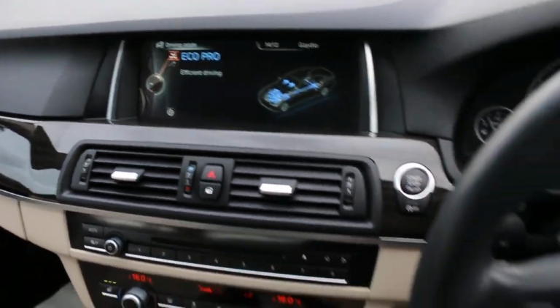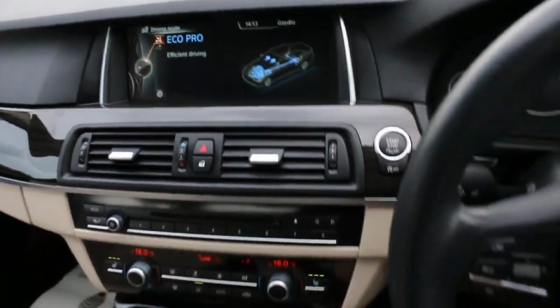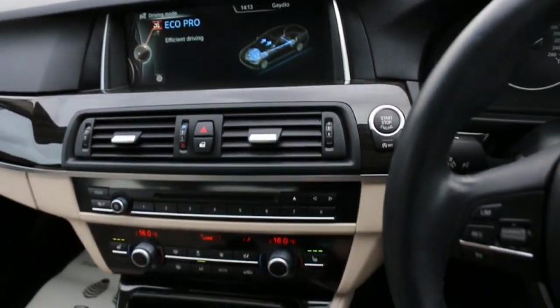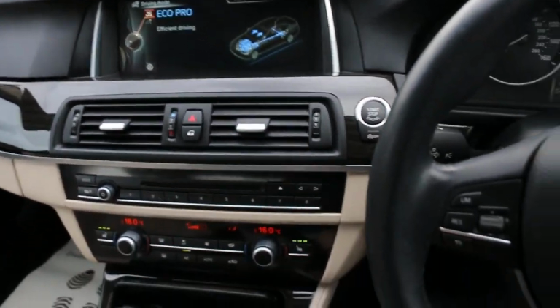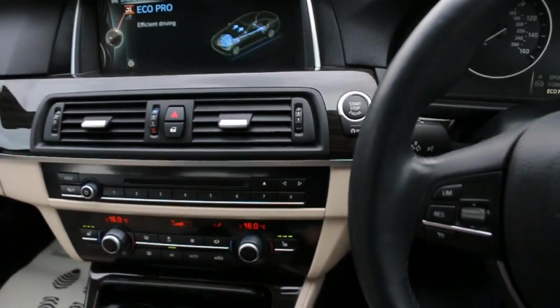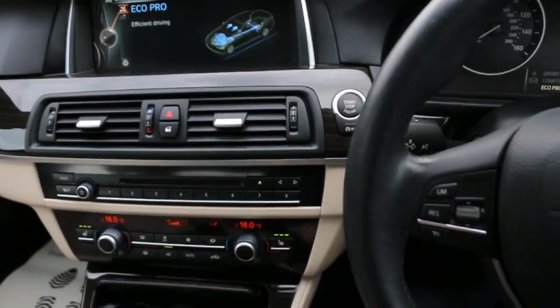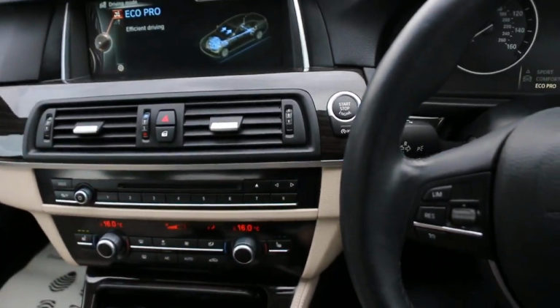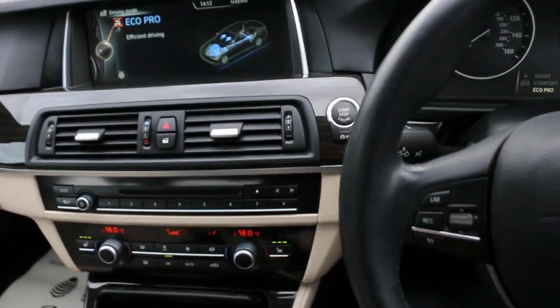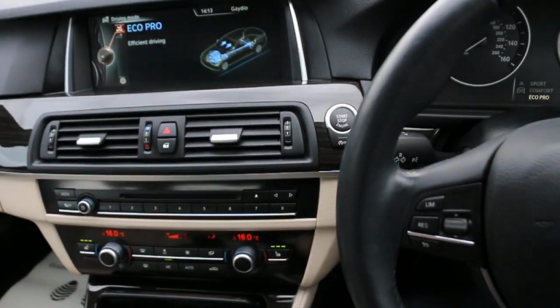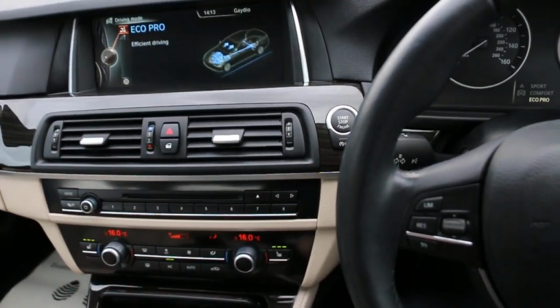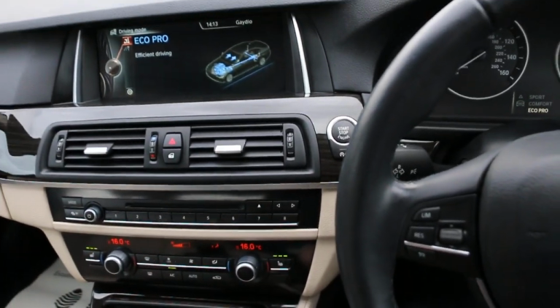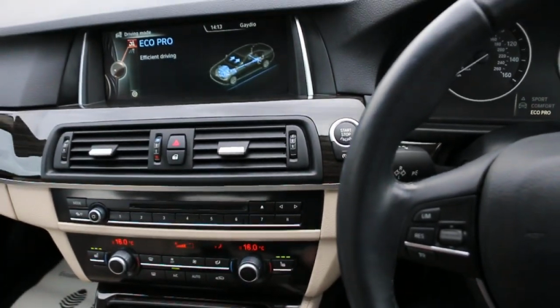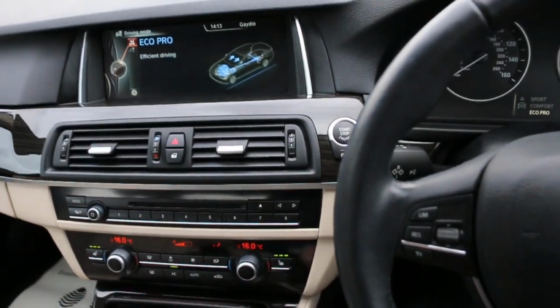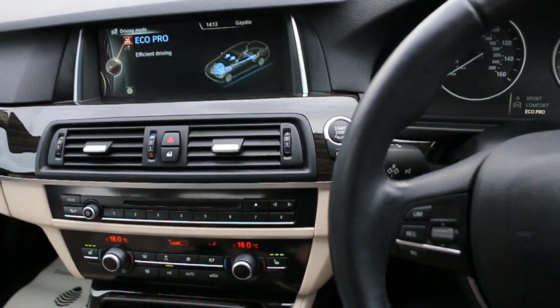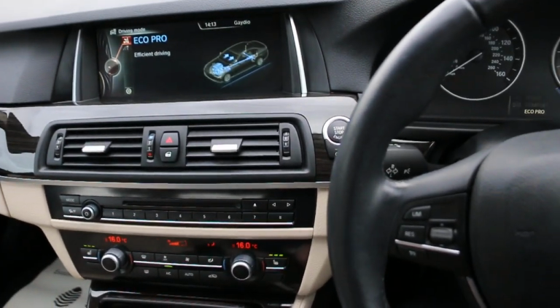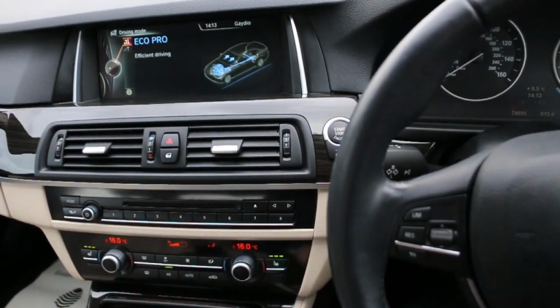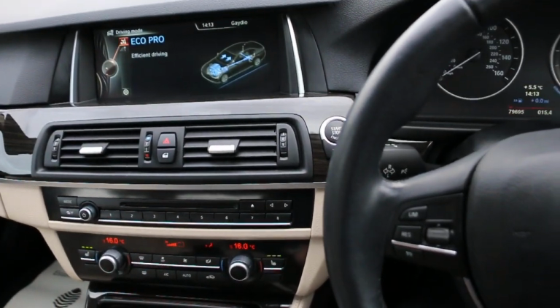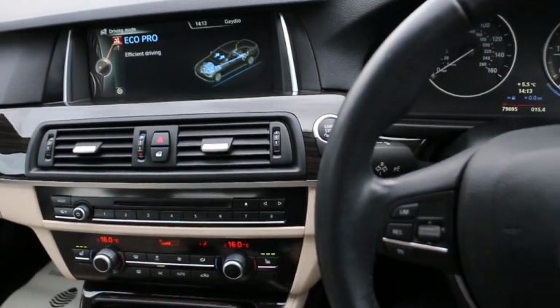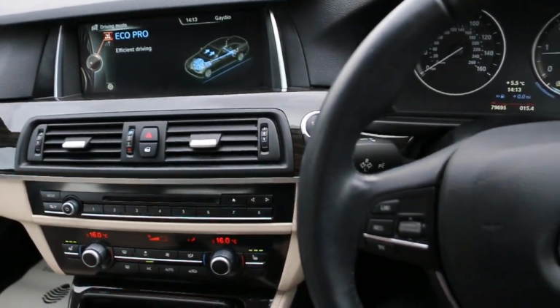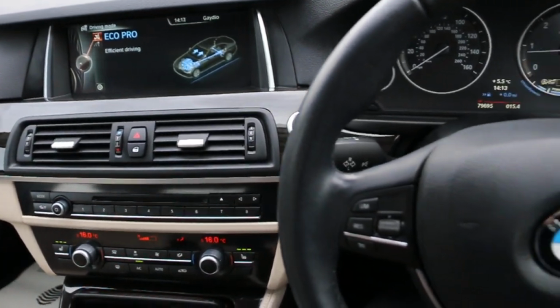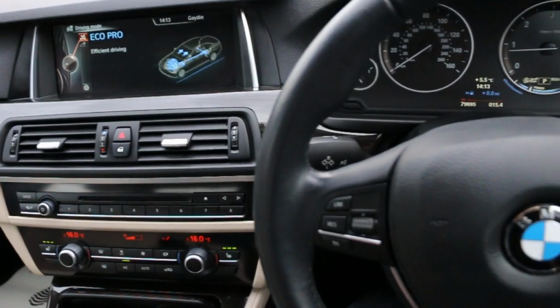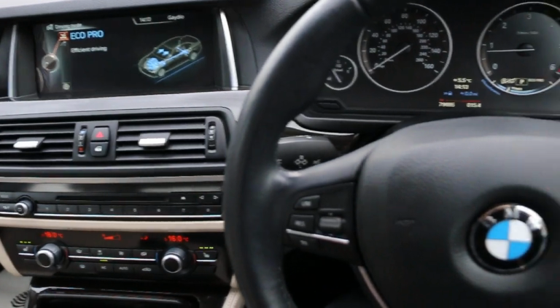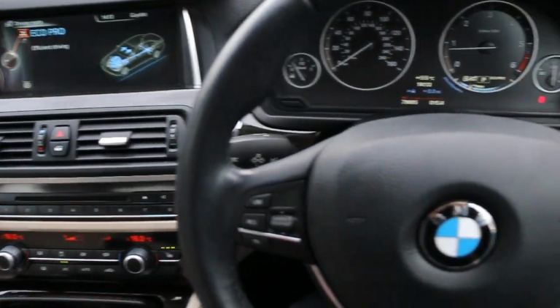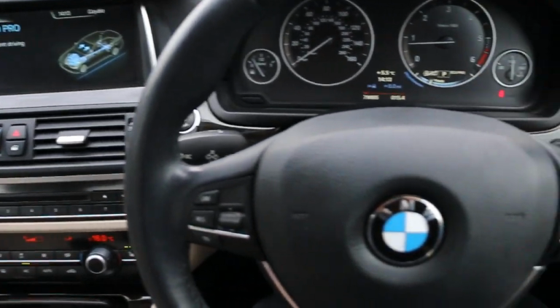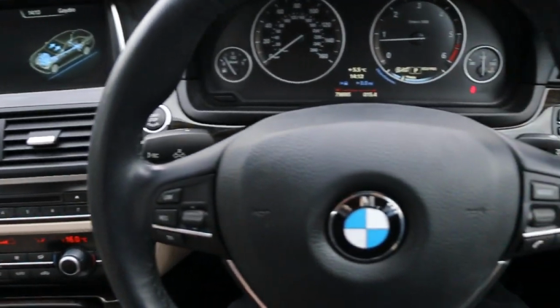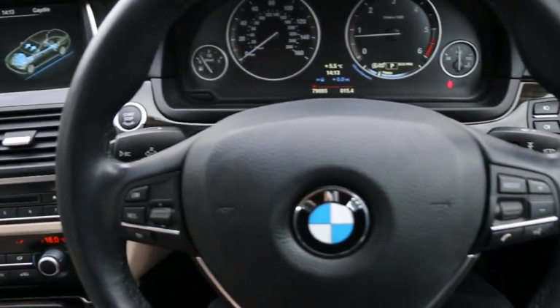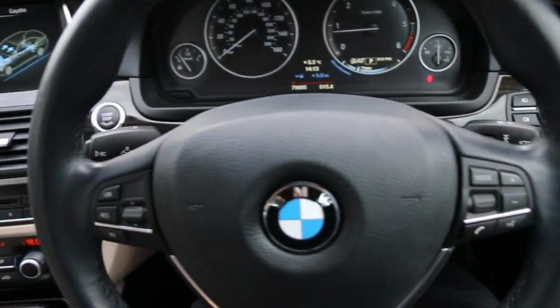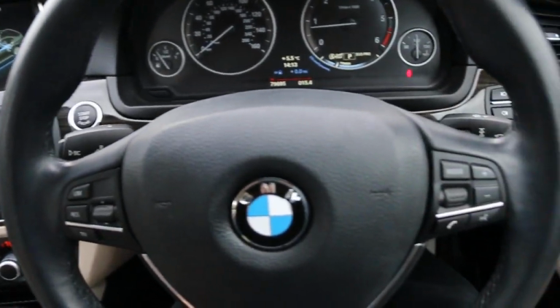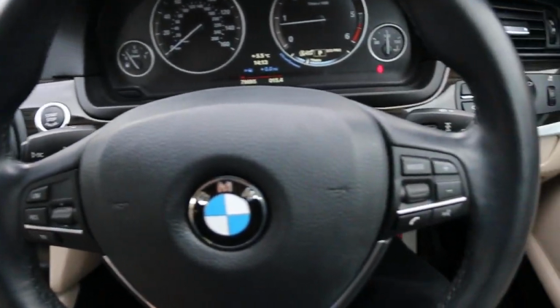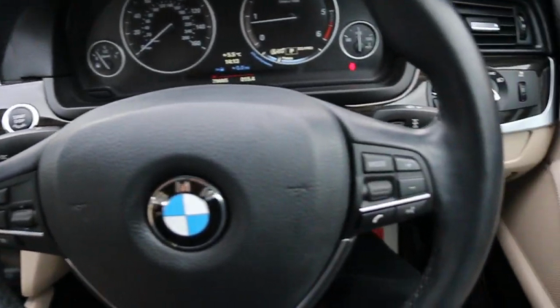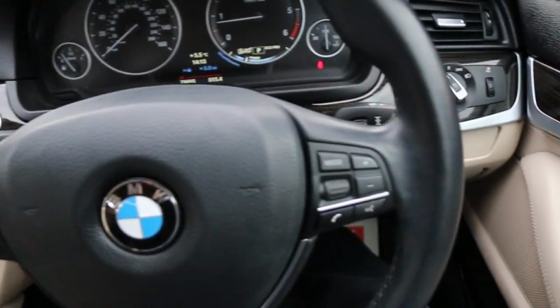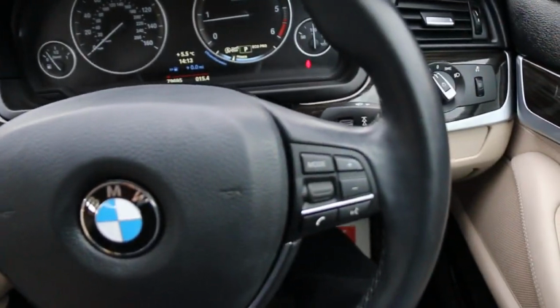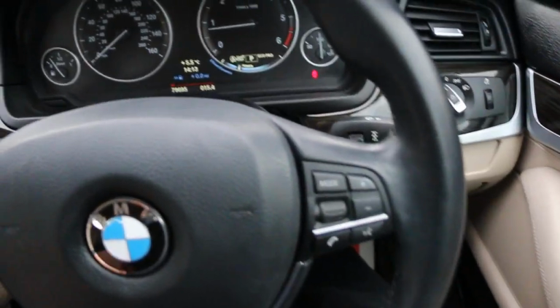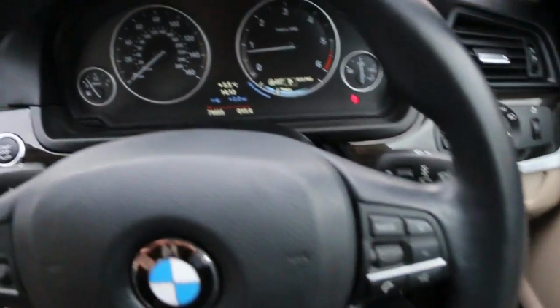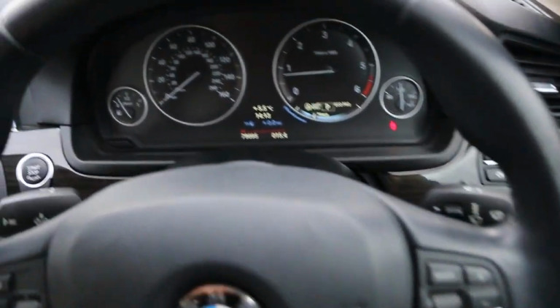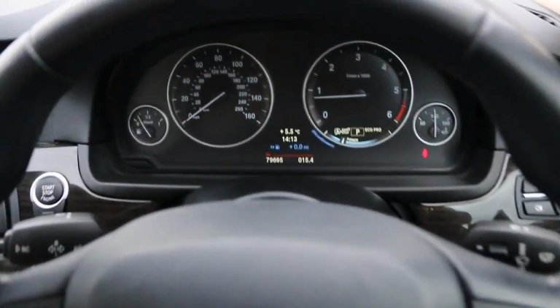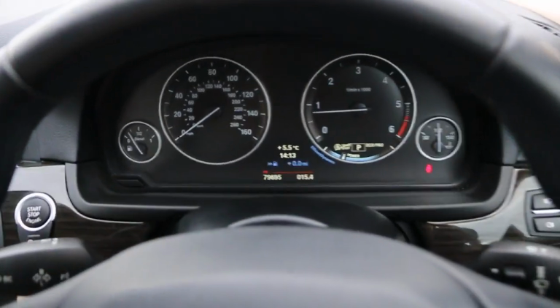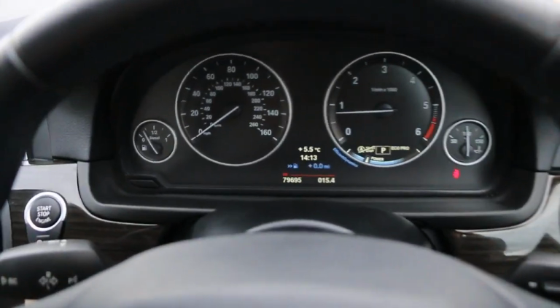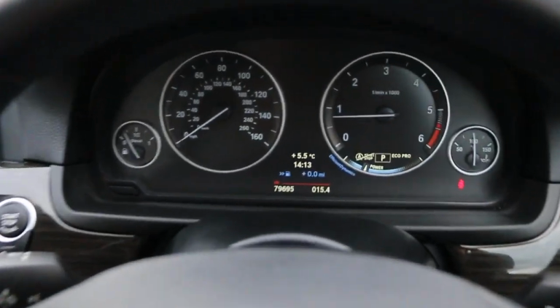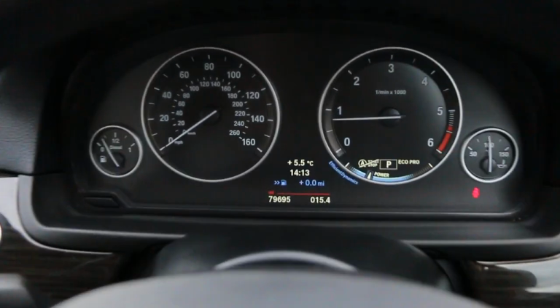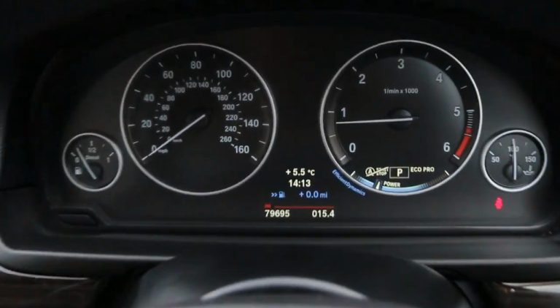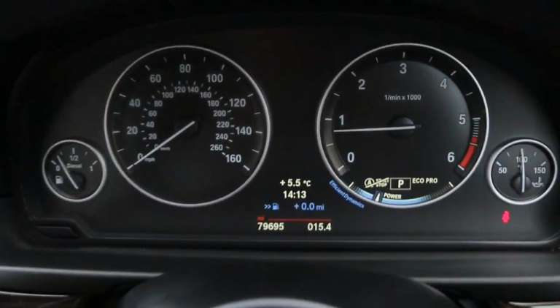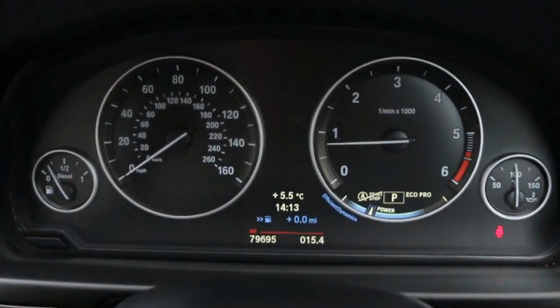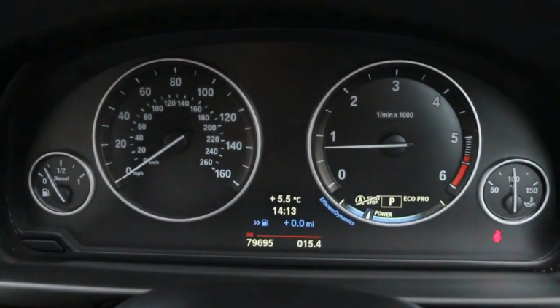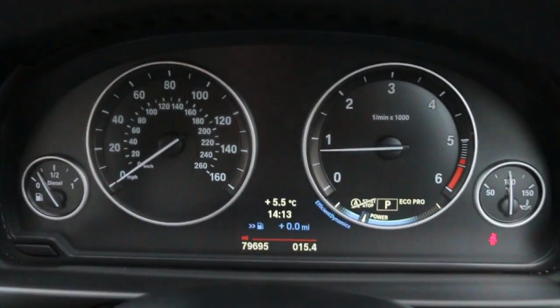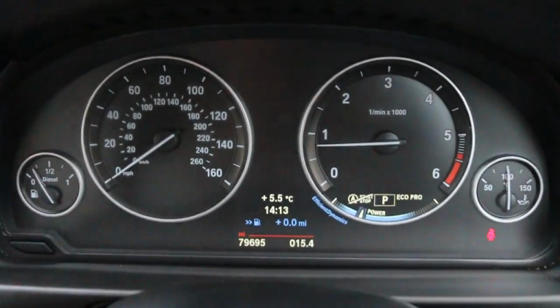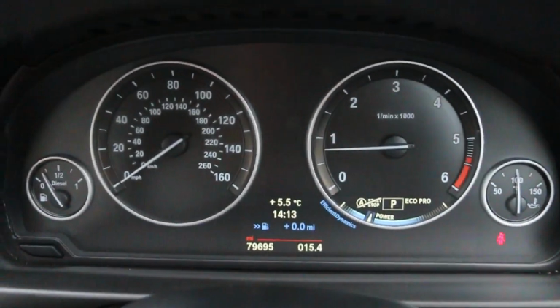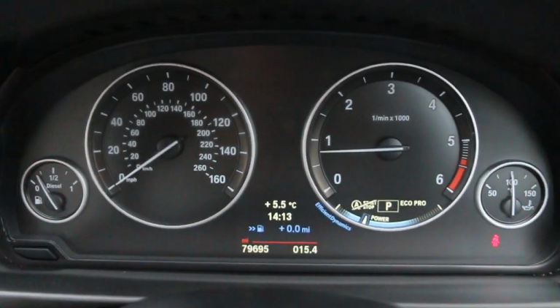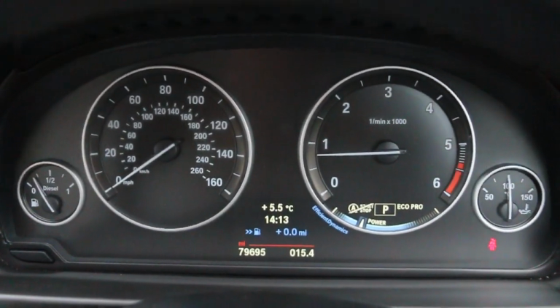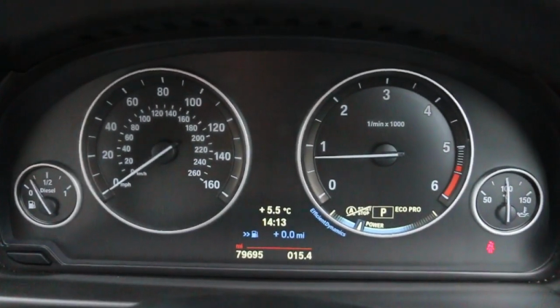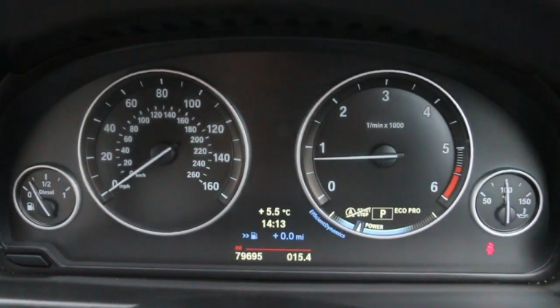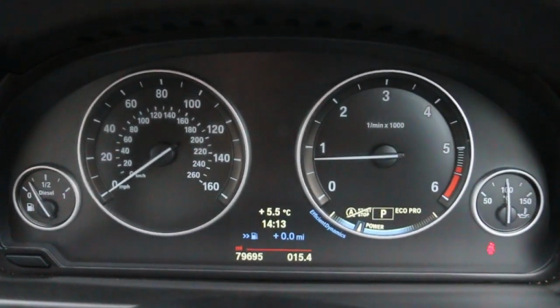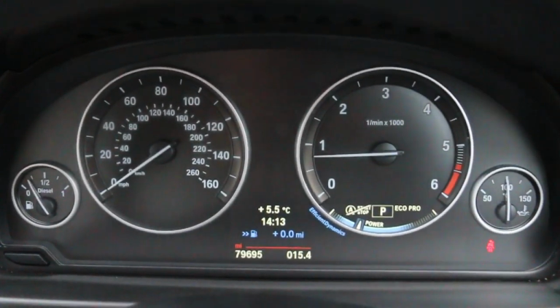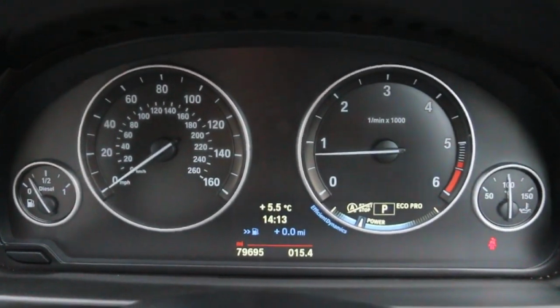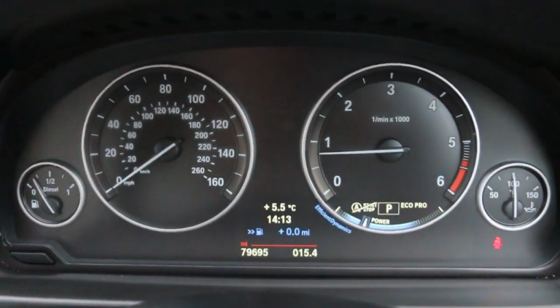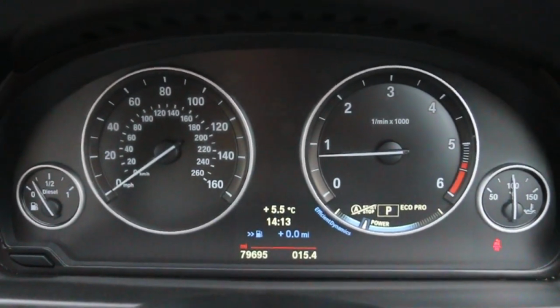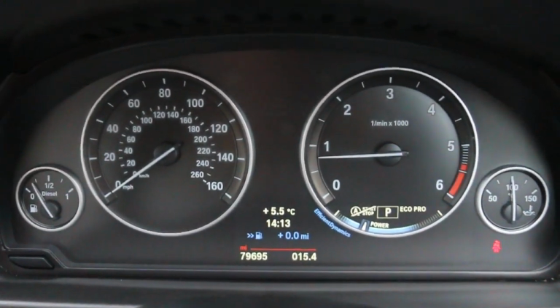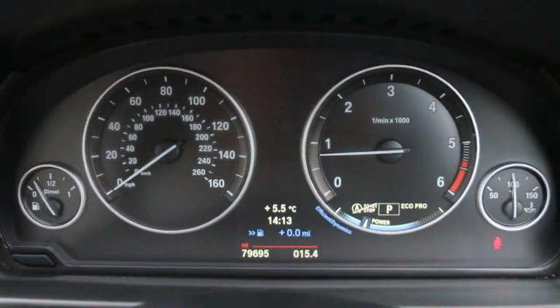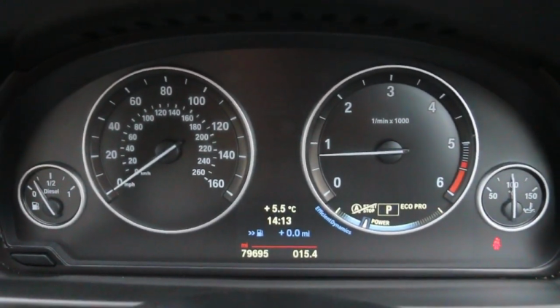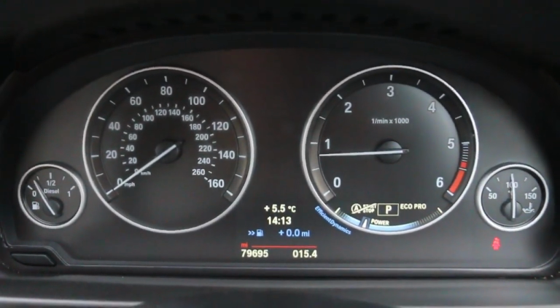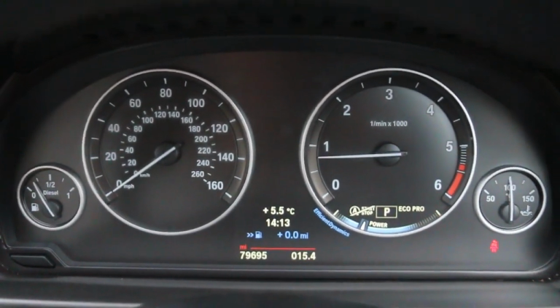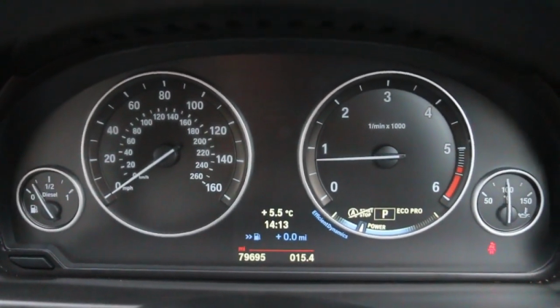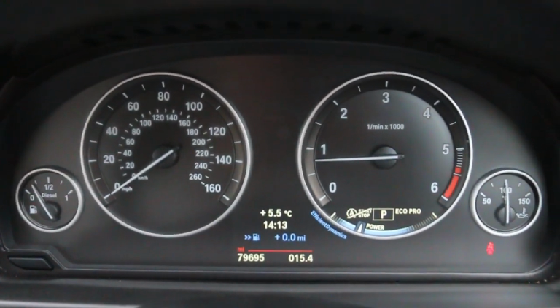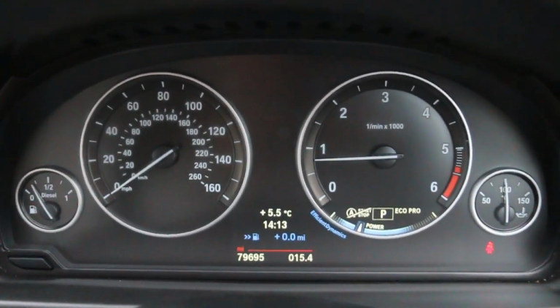Multifunction steering wheel, cruise control. Thank you for watching, see you soon.